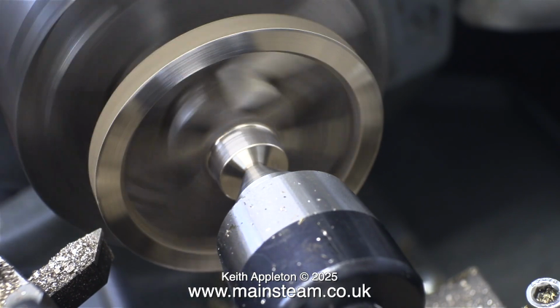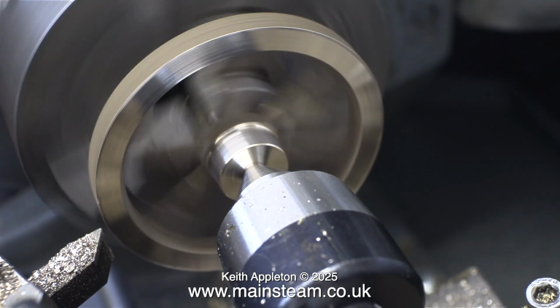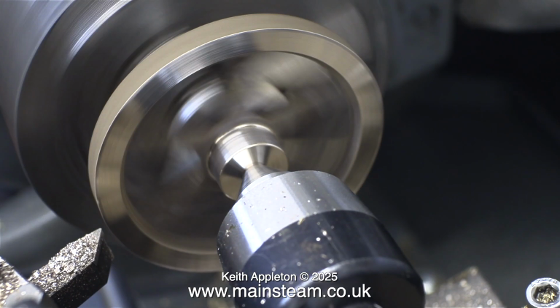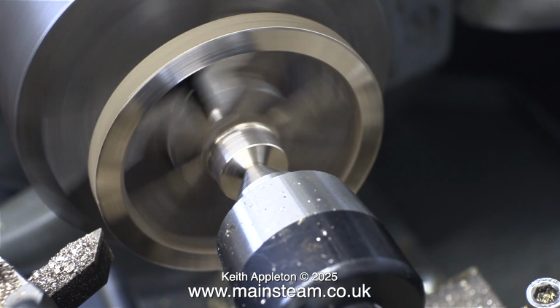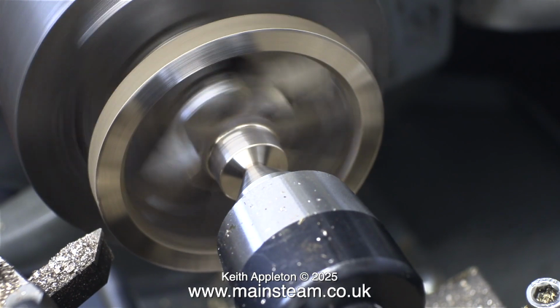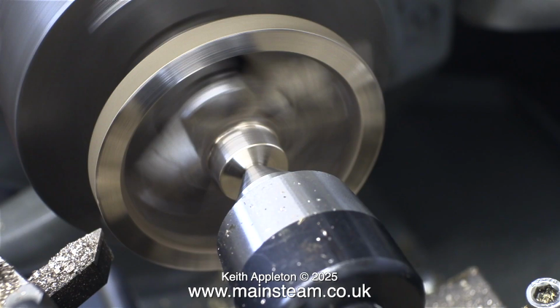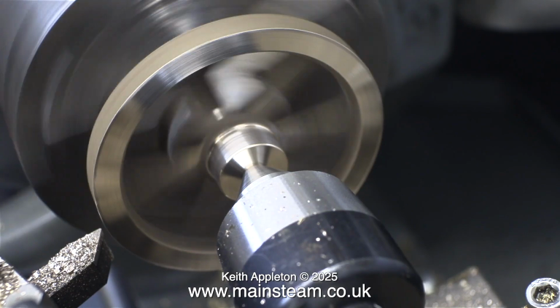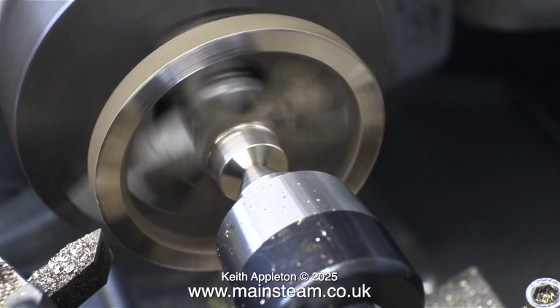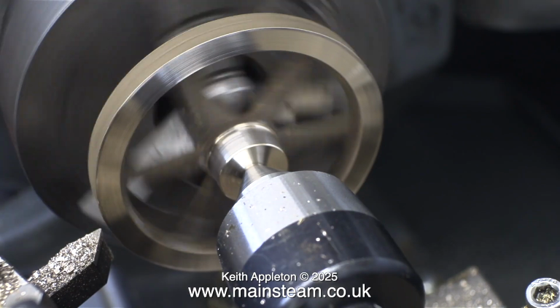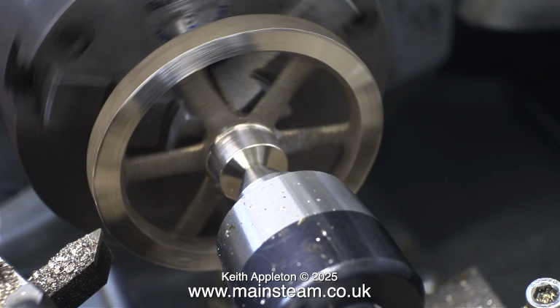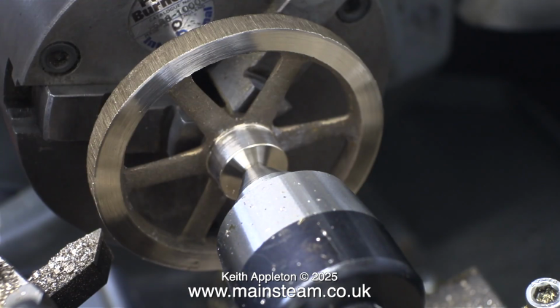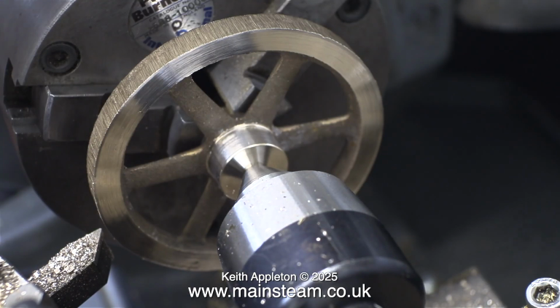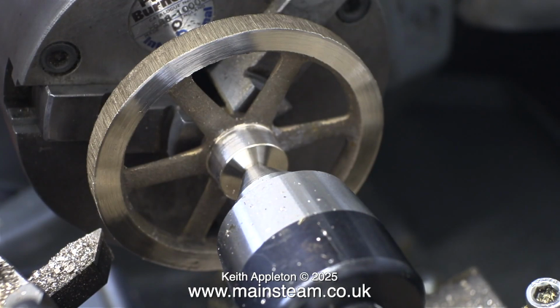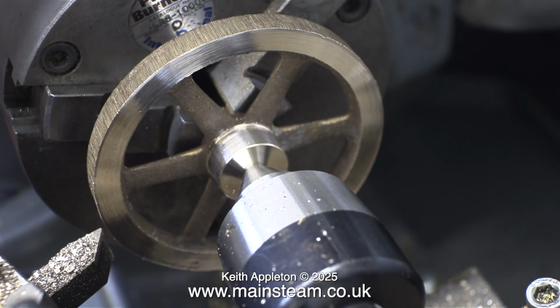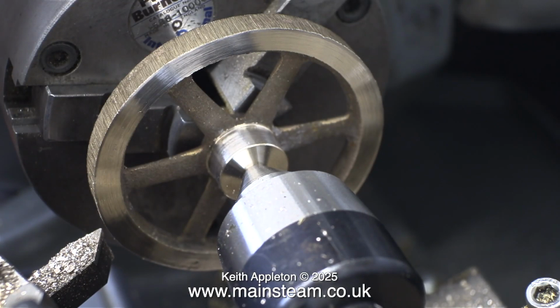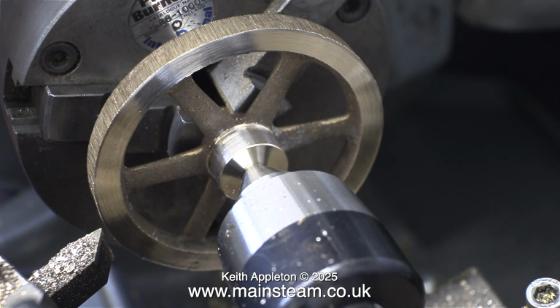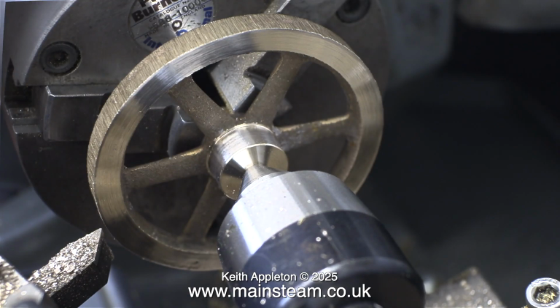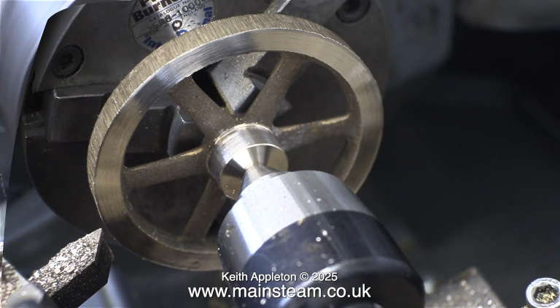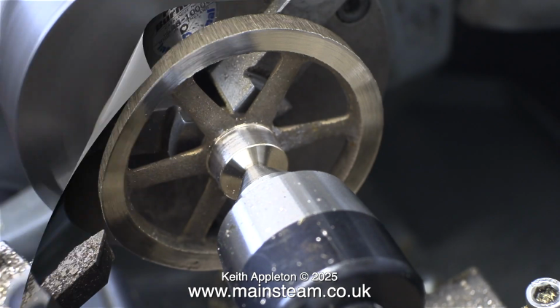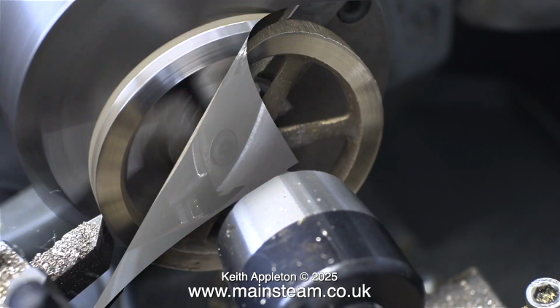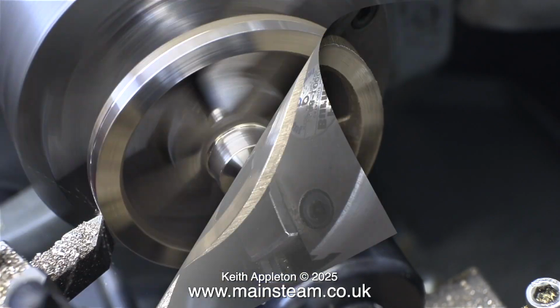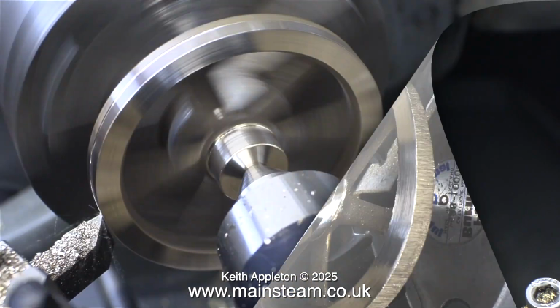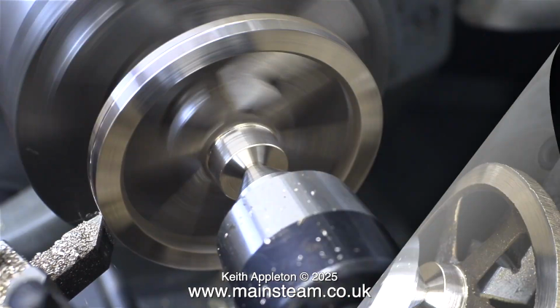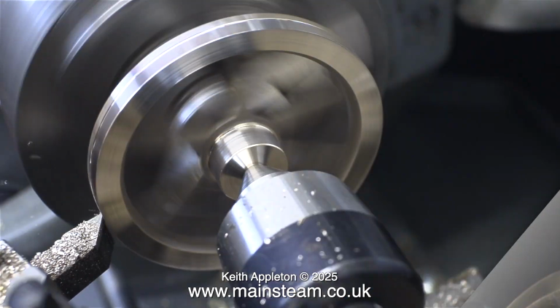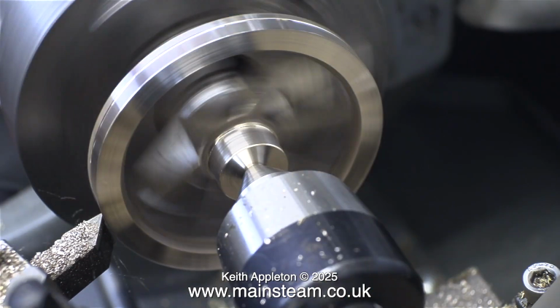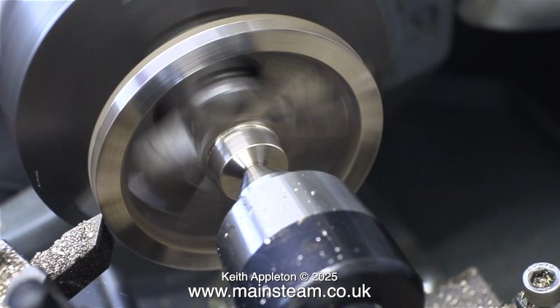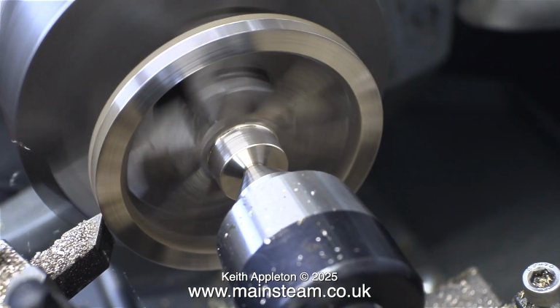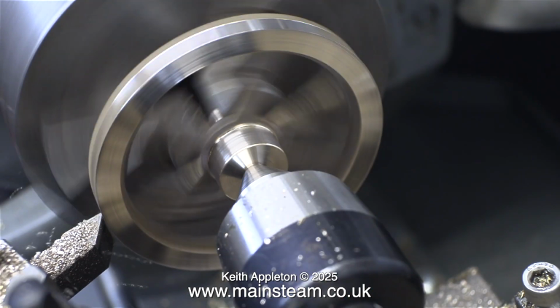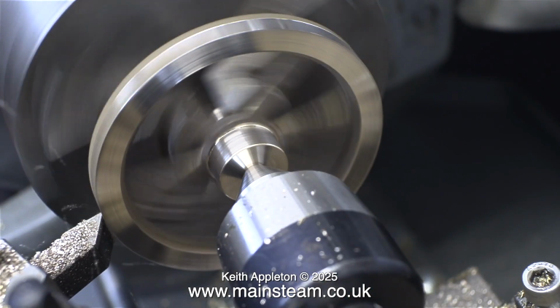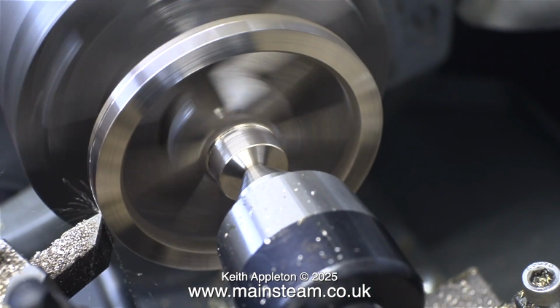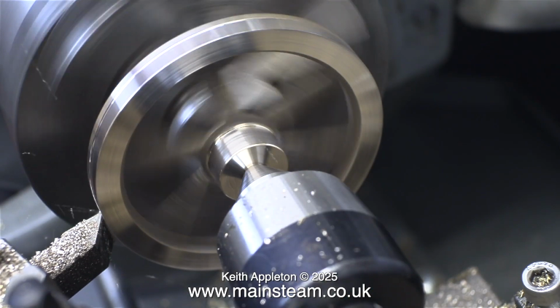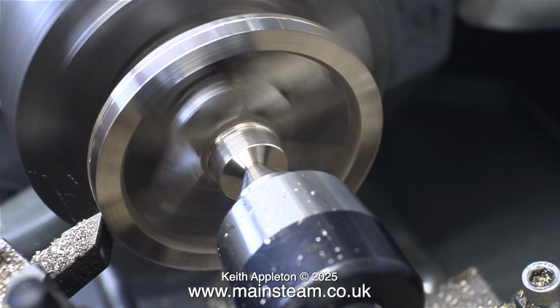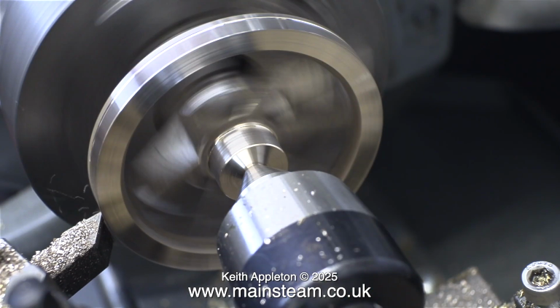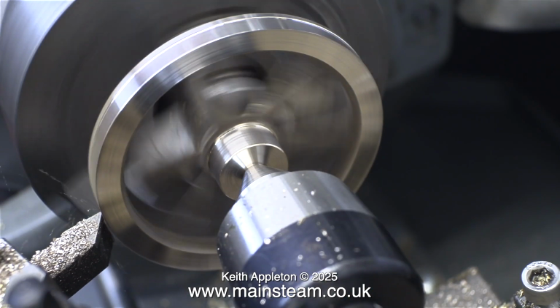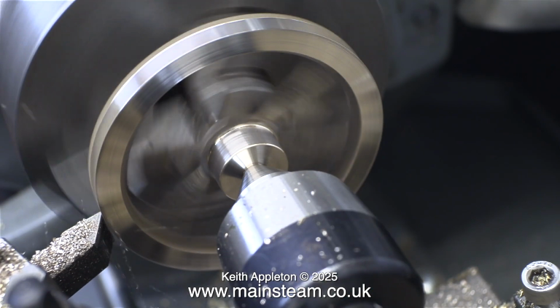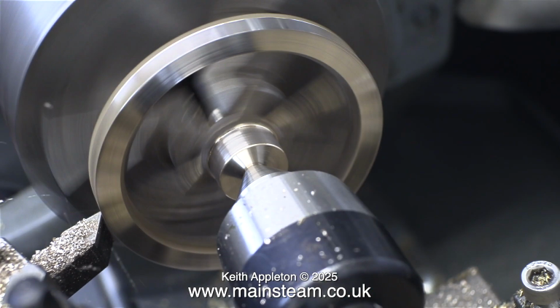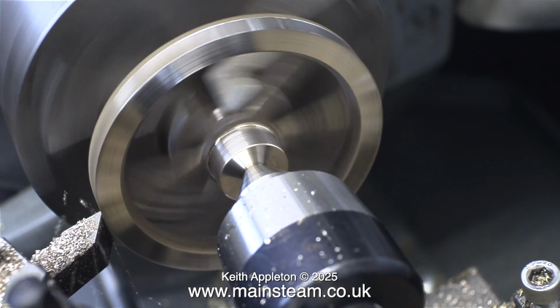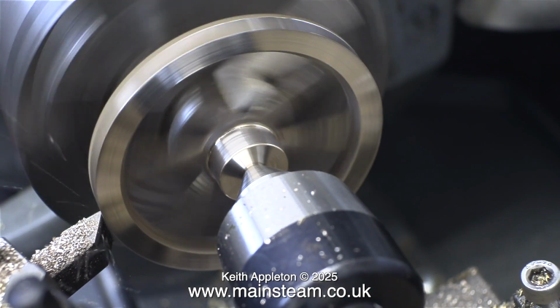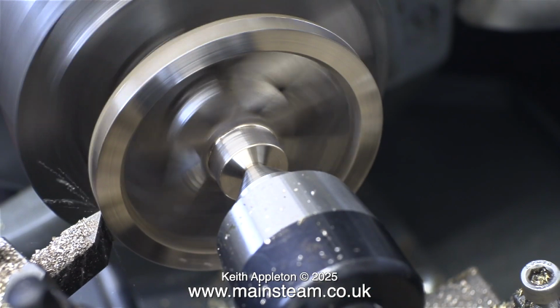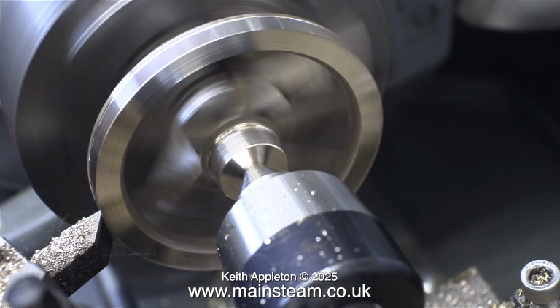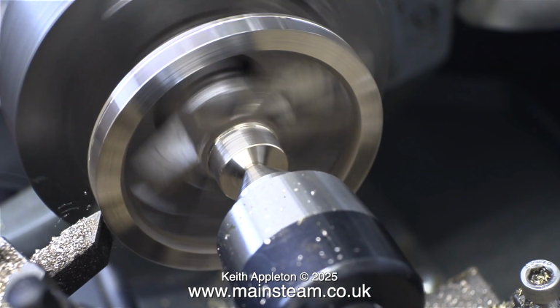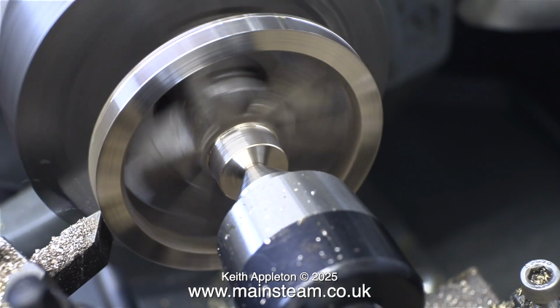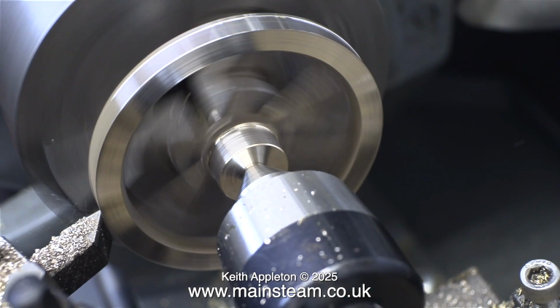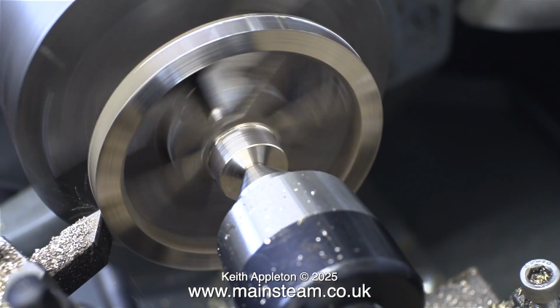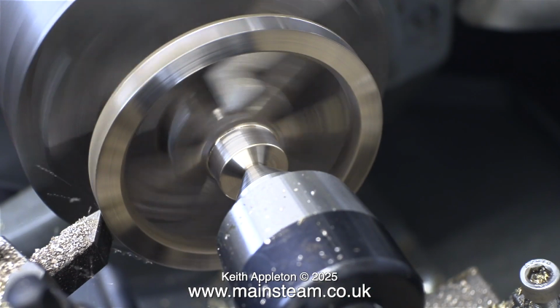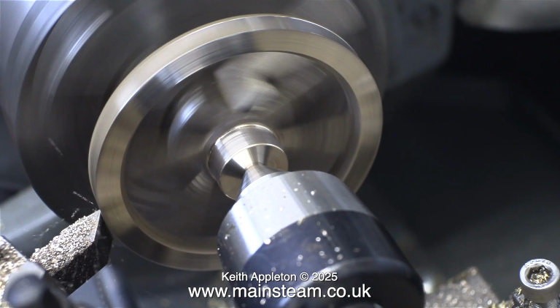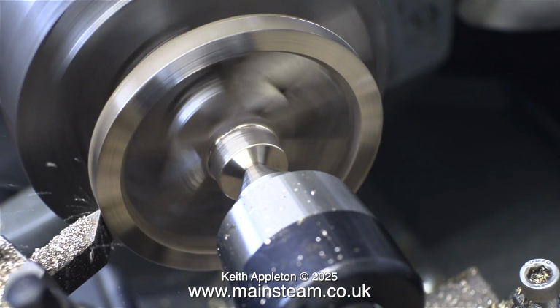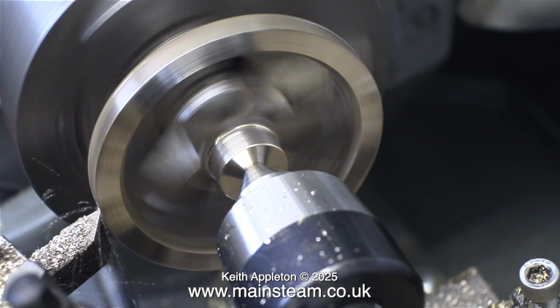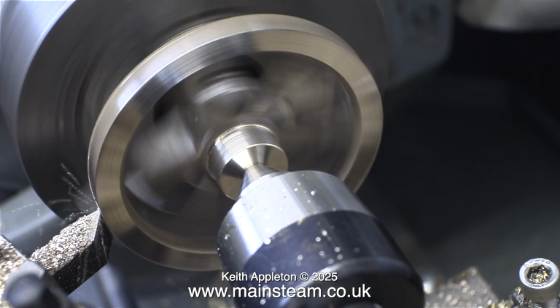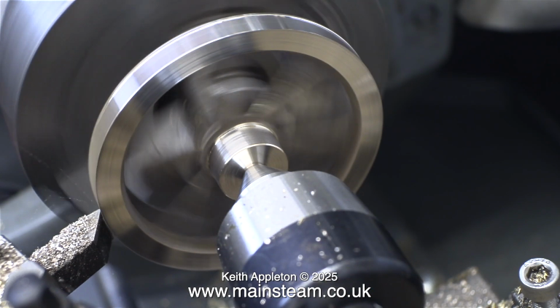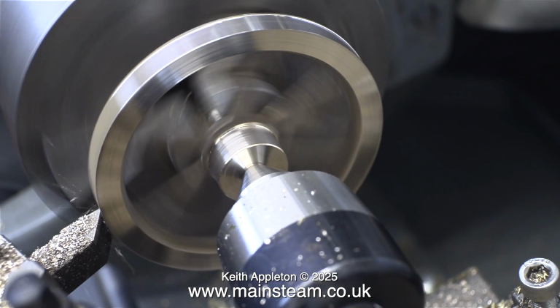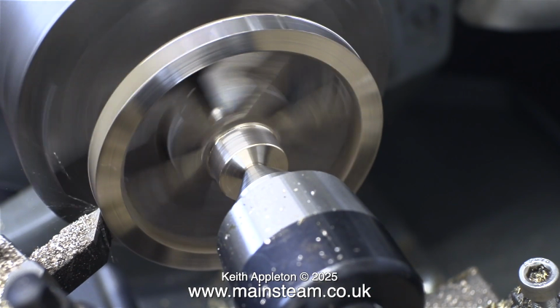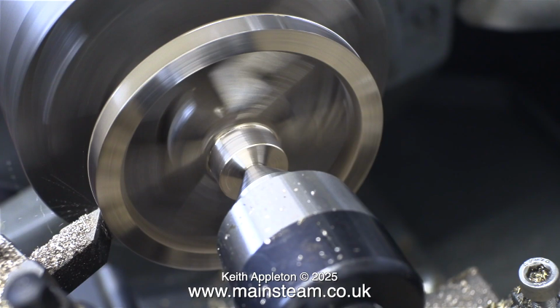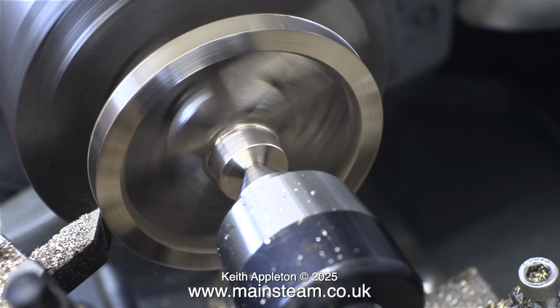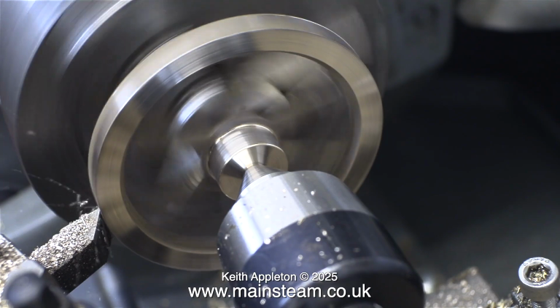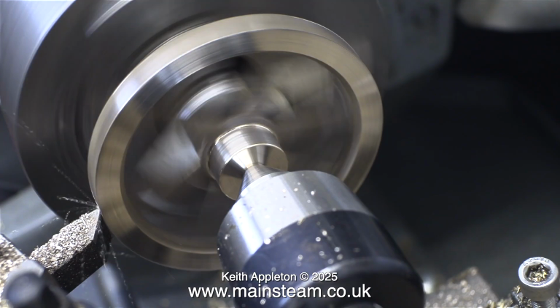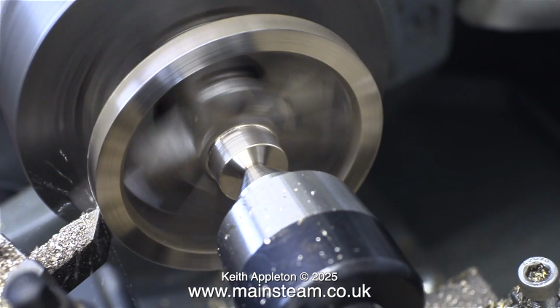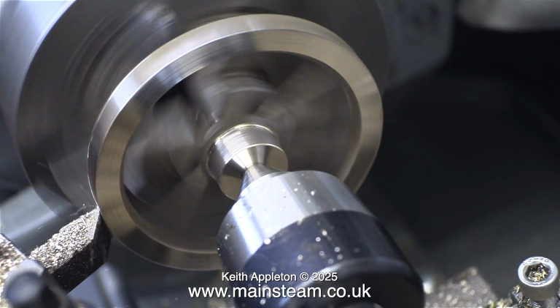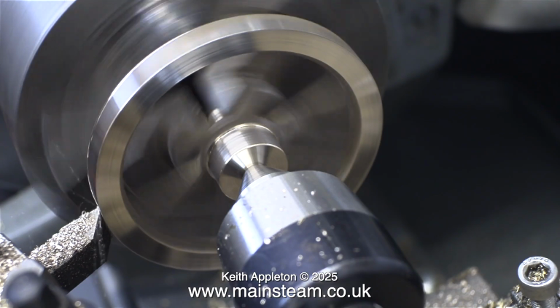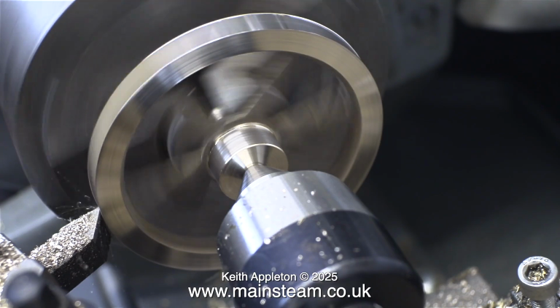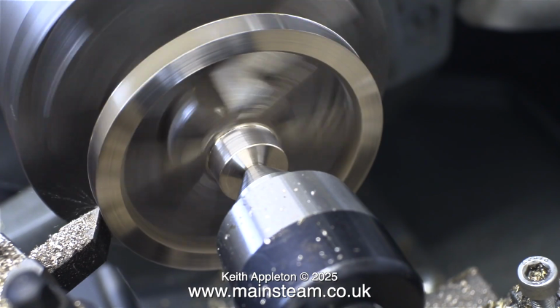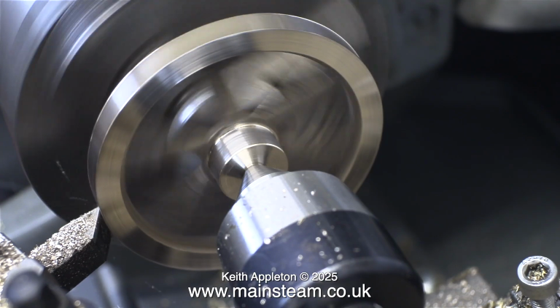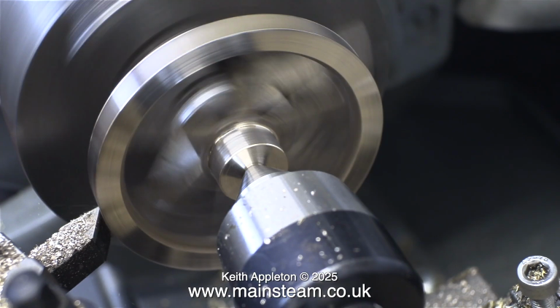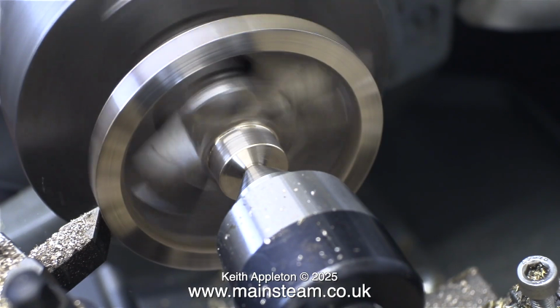Now comes the good bit — turning the outside edge. It's very rough and it takes a while to cut through all the scale.